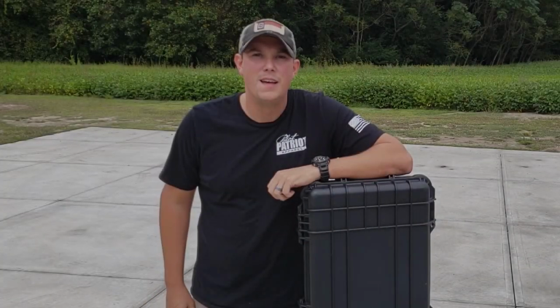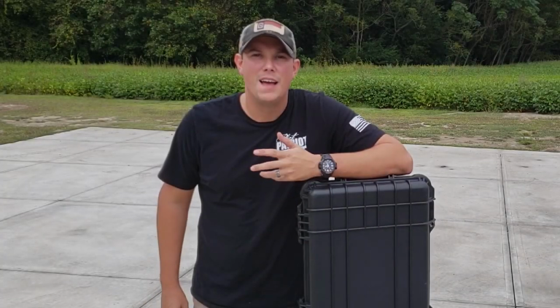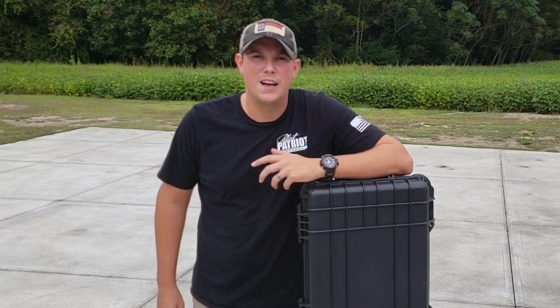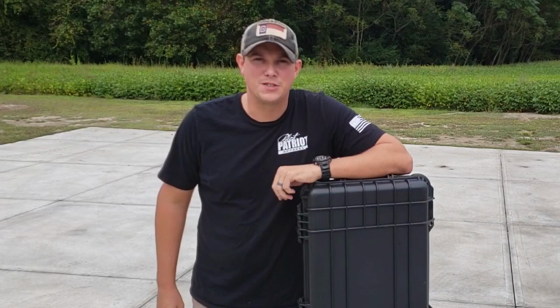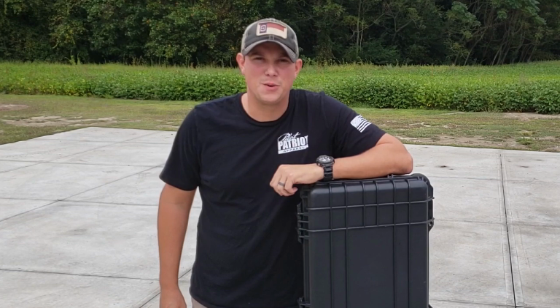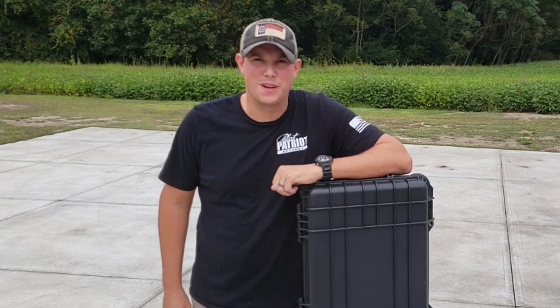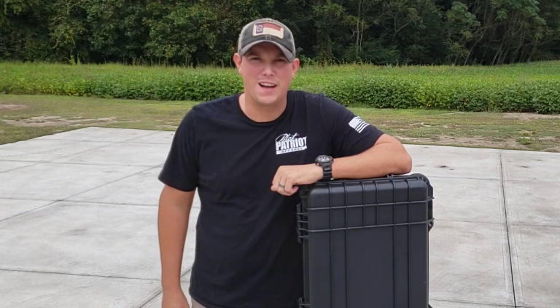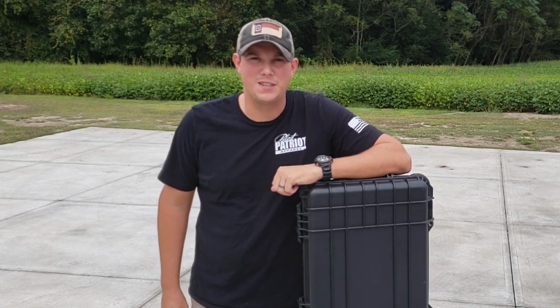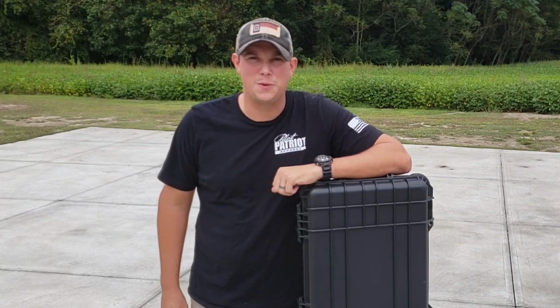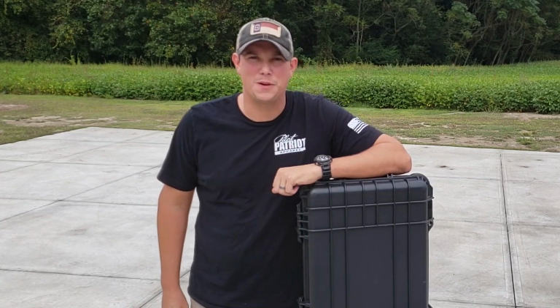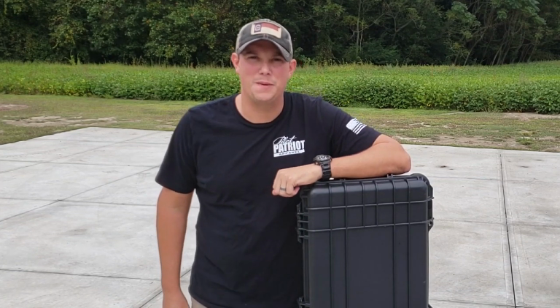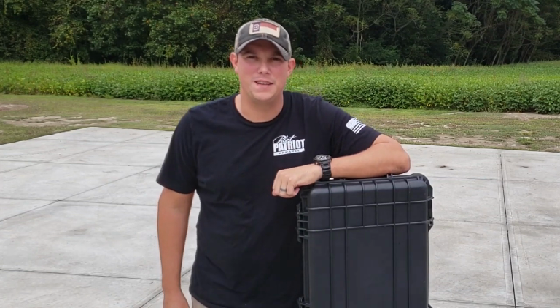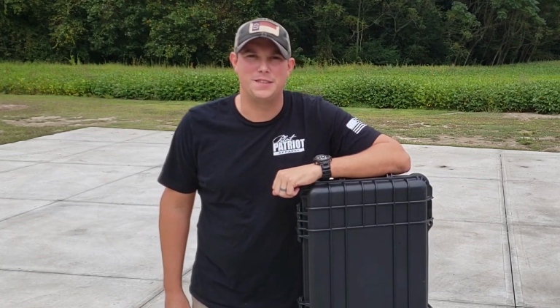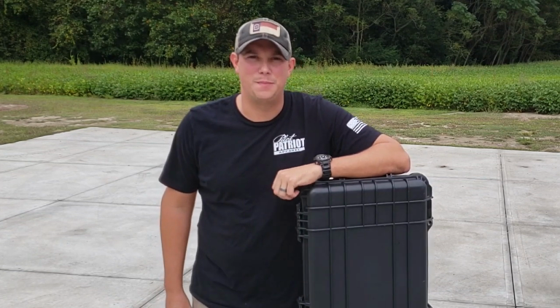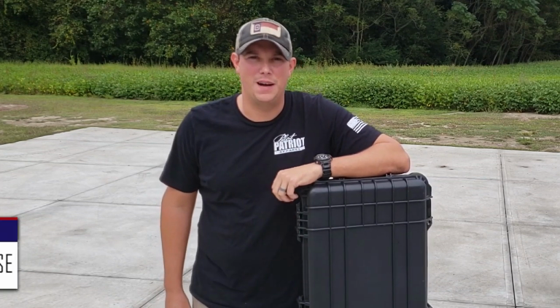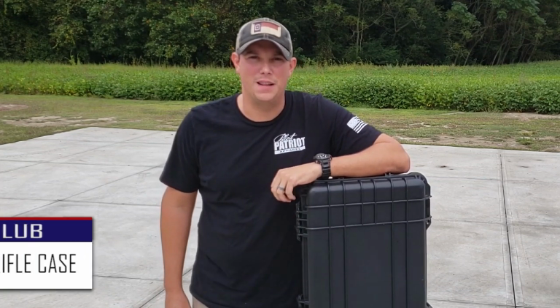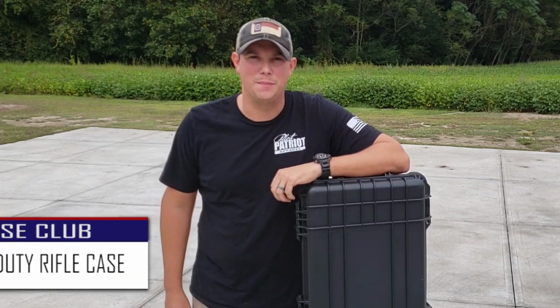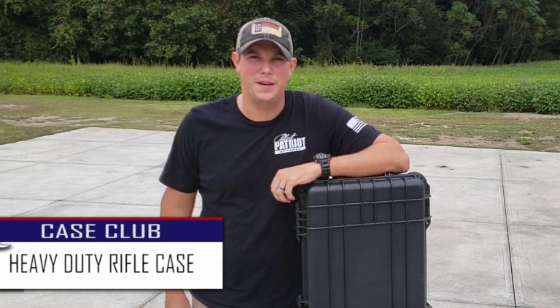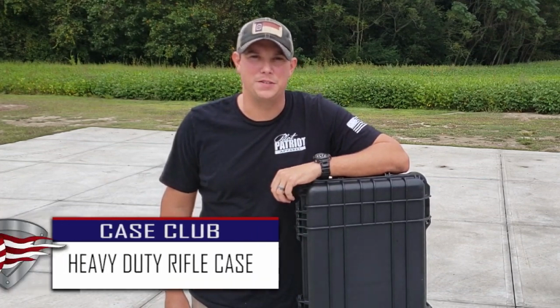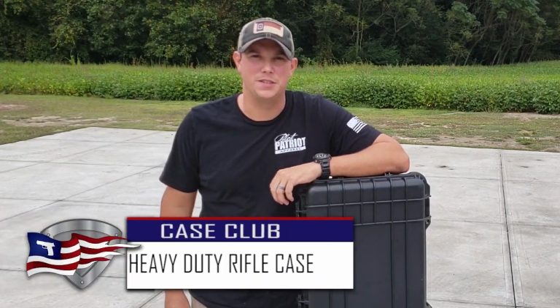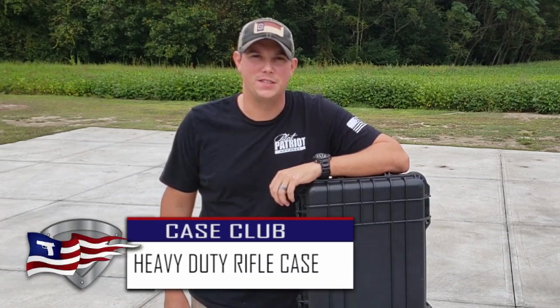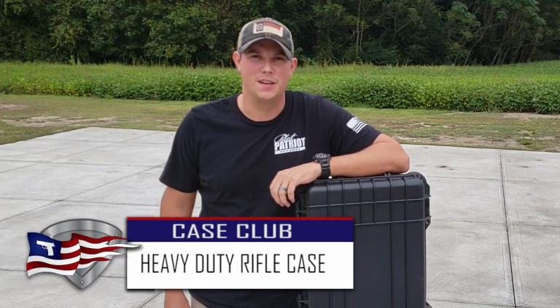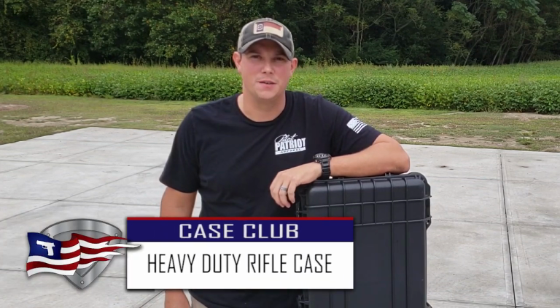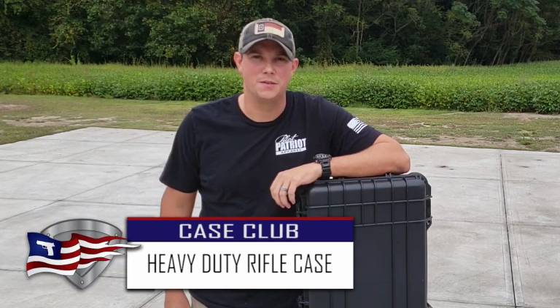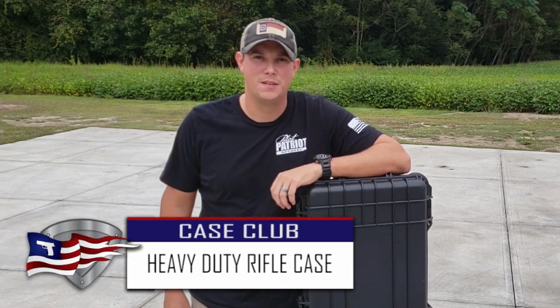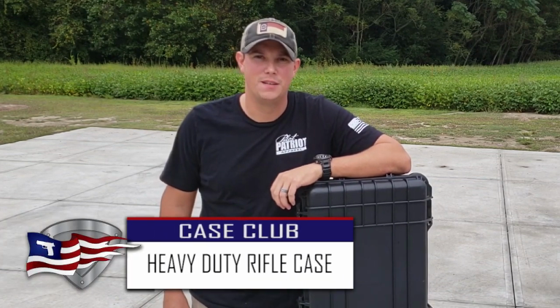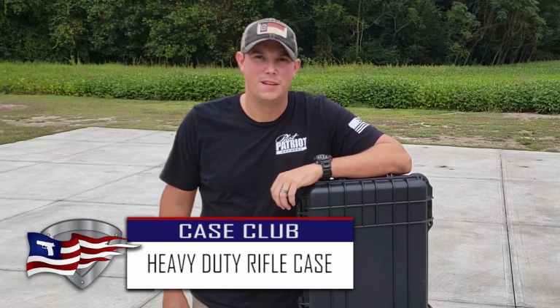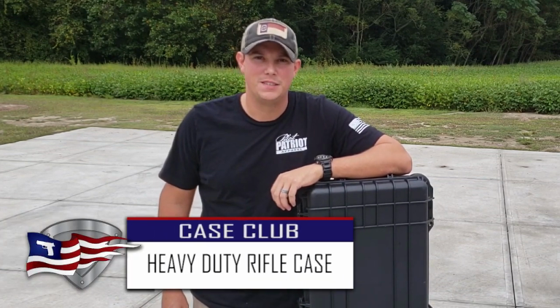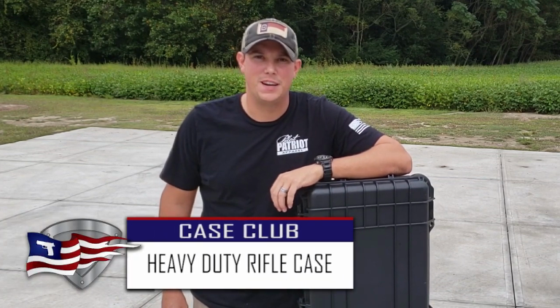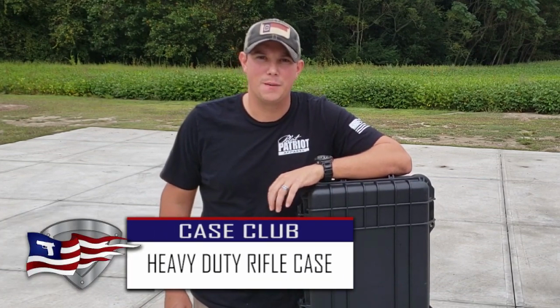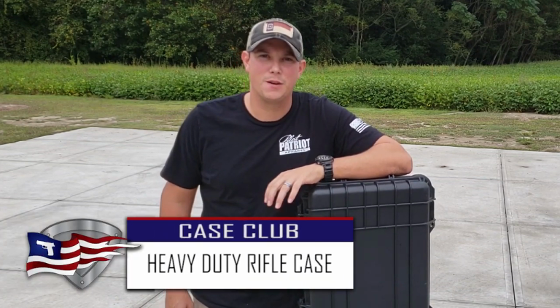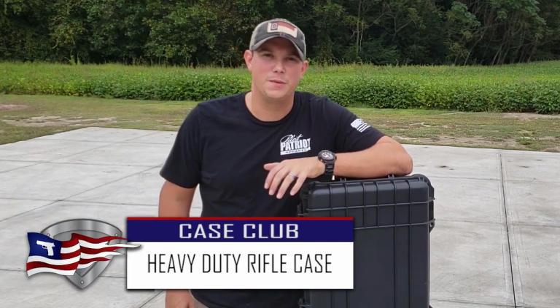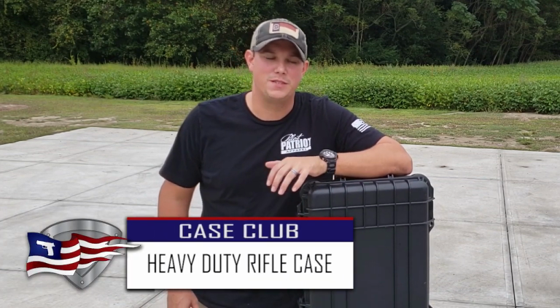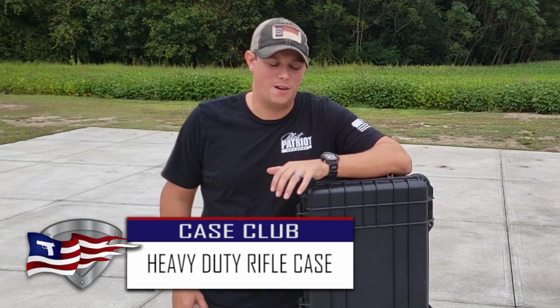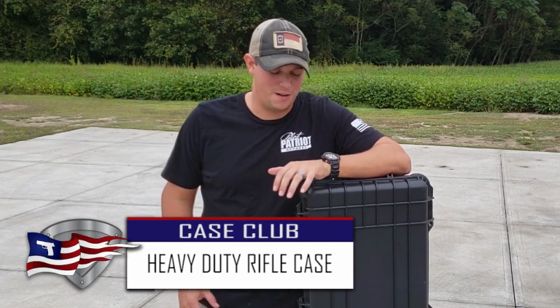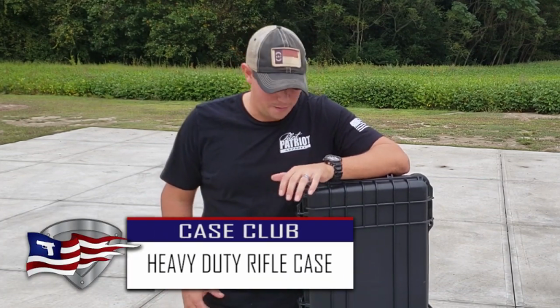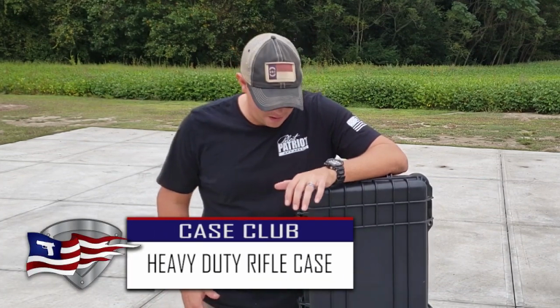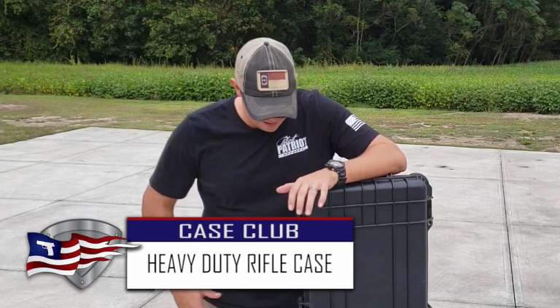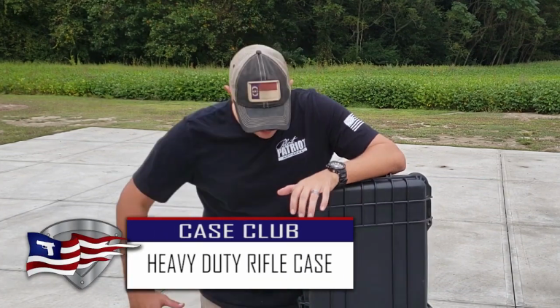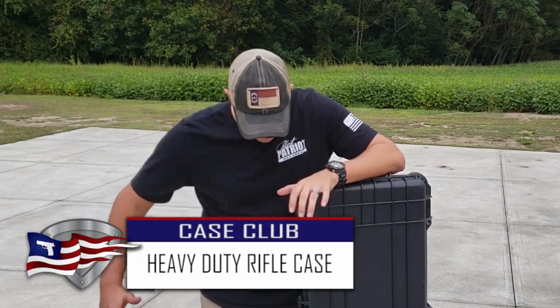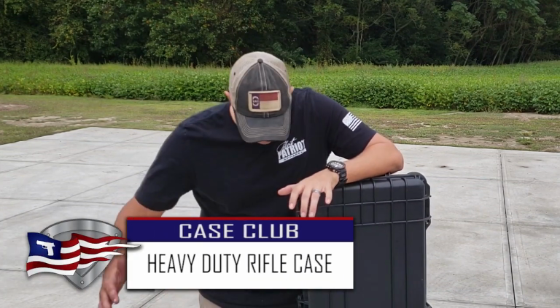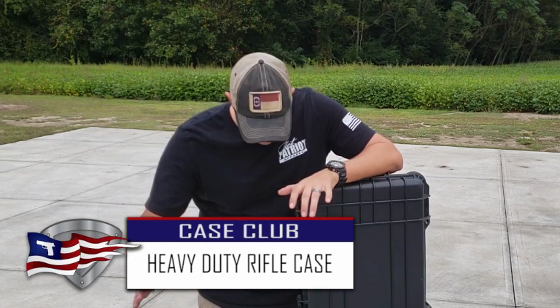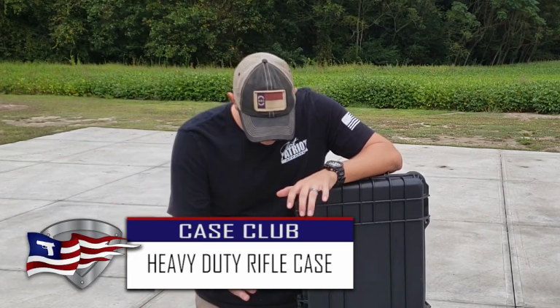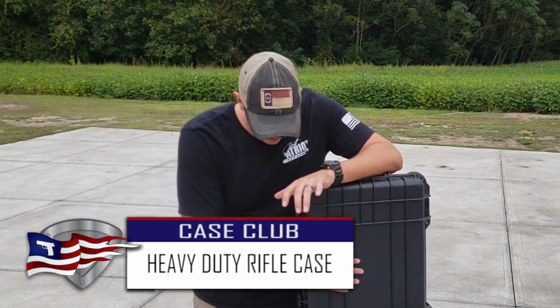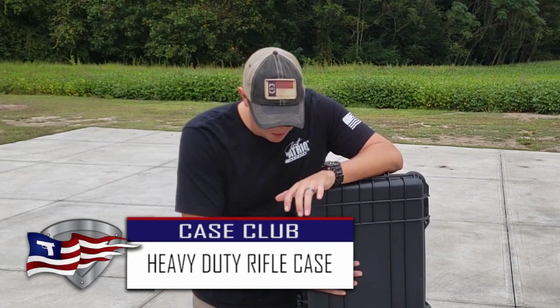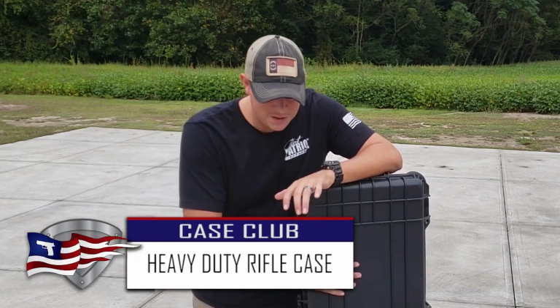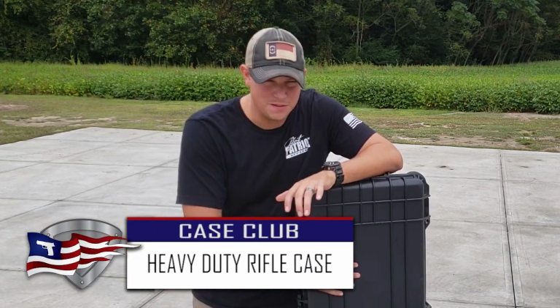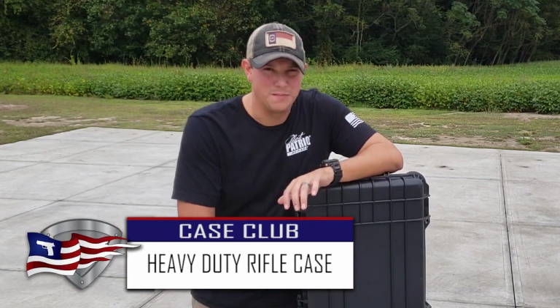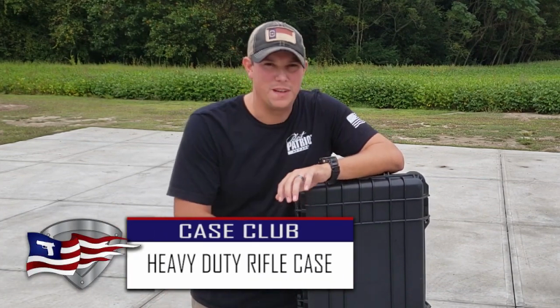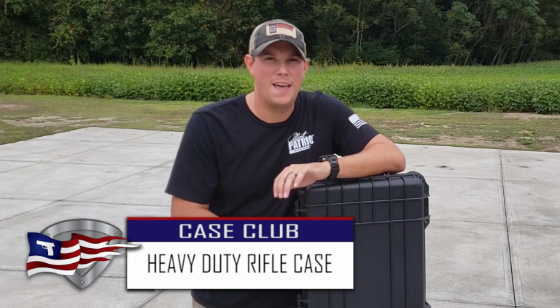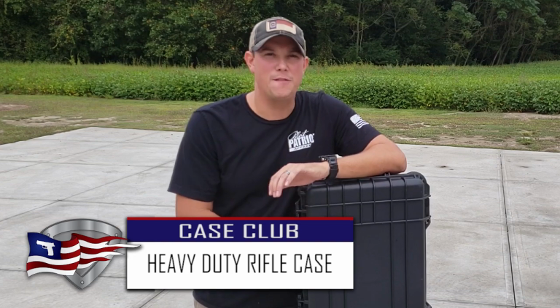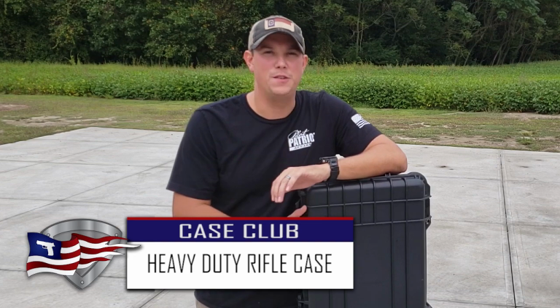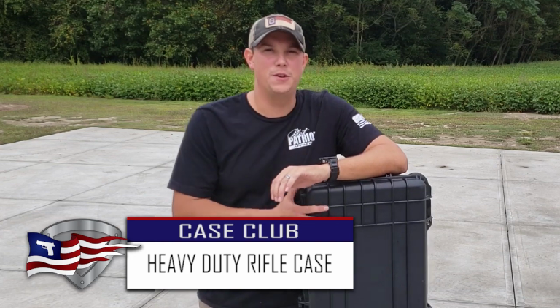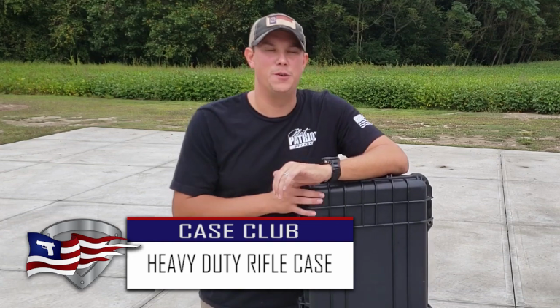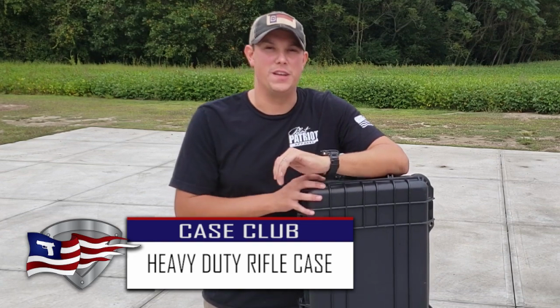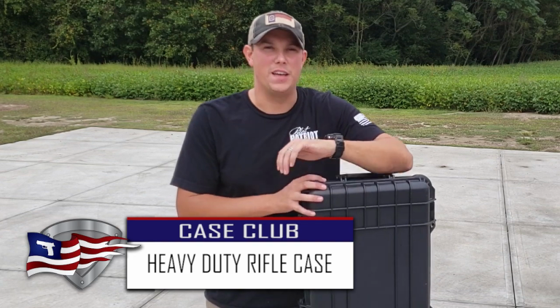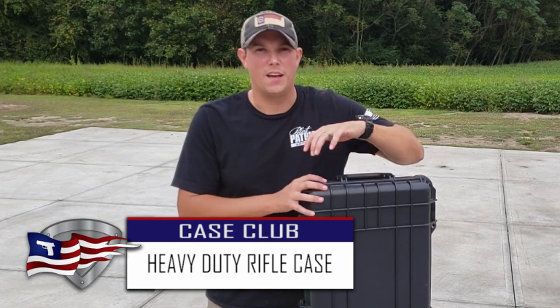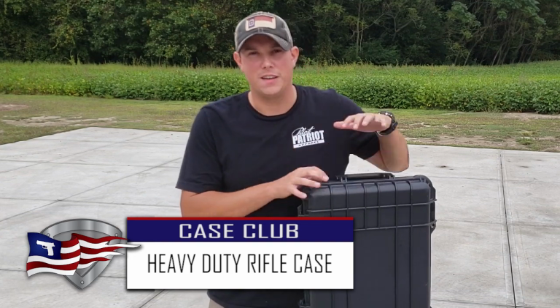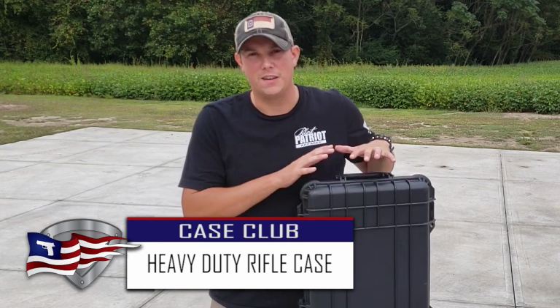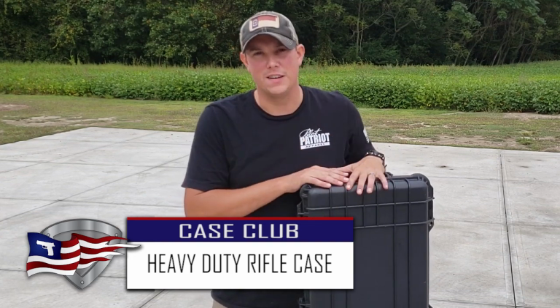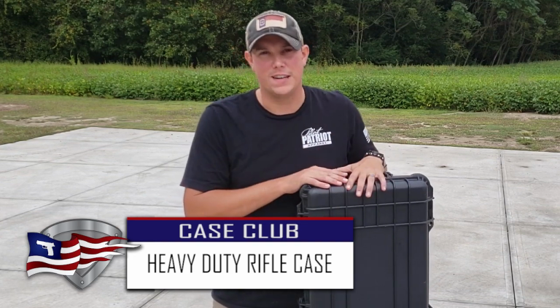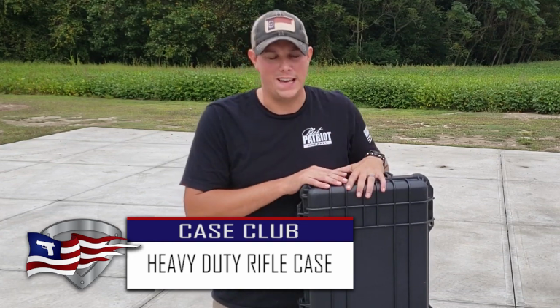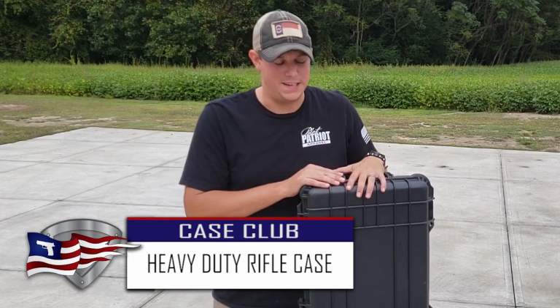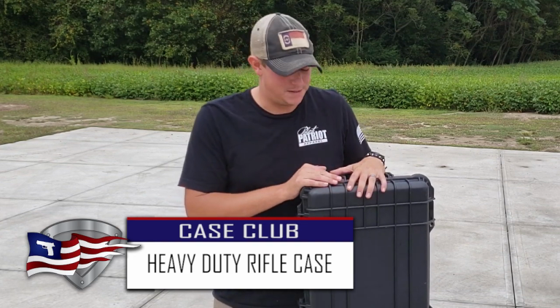Welcome back to the Pilot Patriot channel. Today we're going to be talking about this awesome heavy duty gun case.